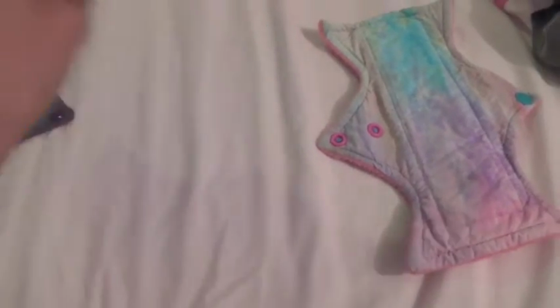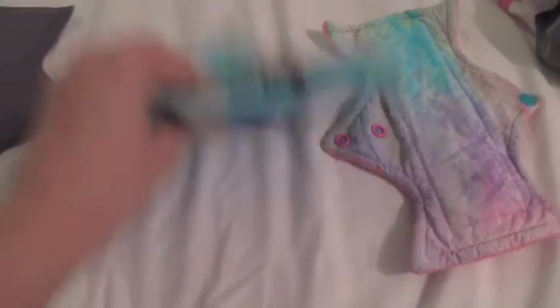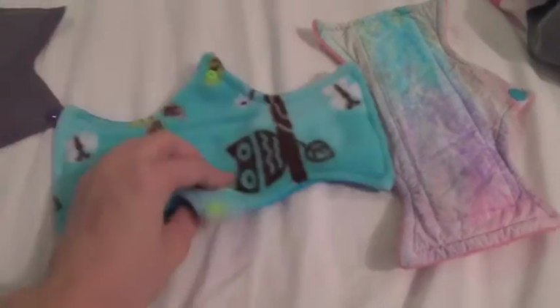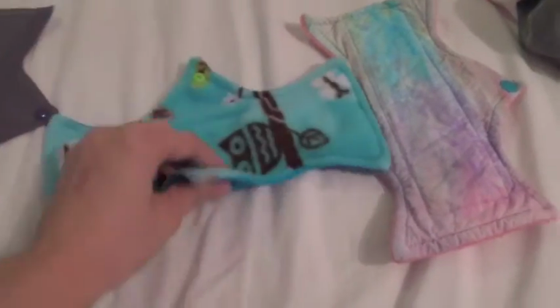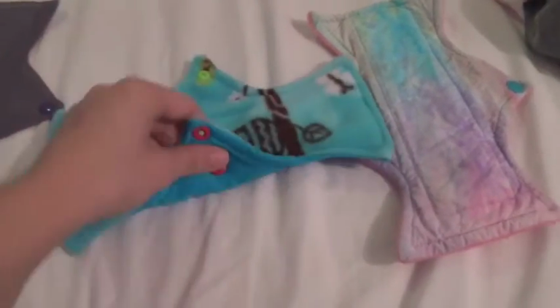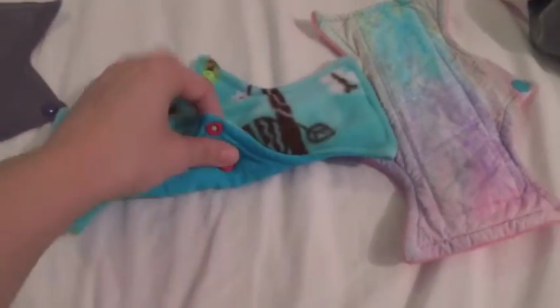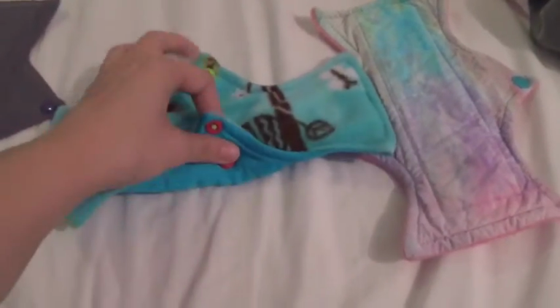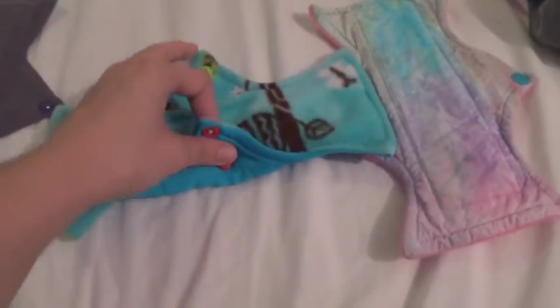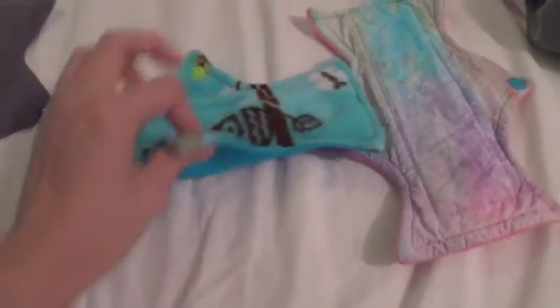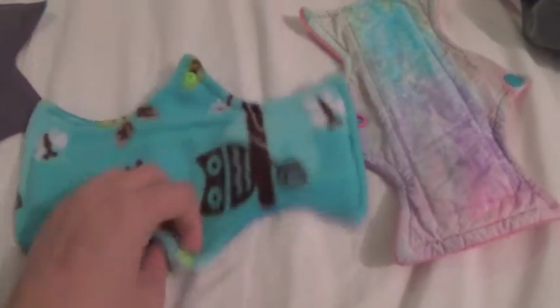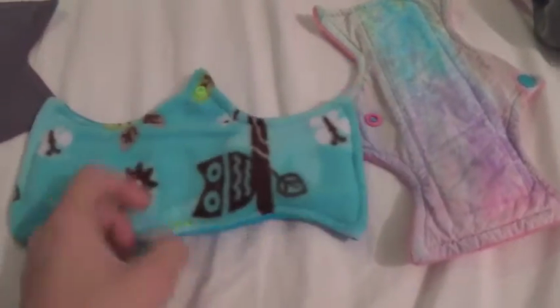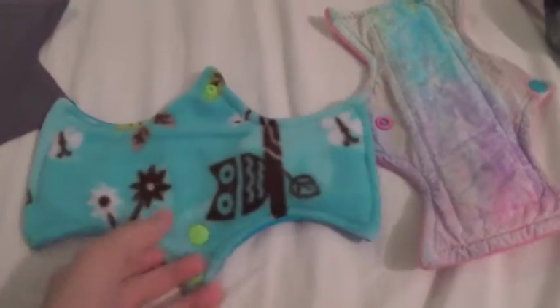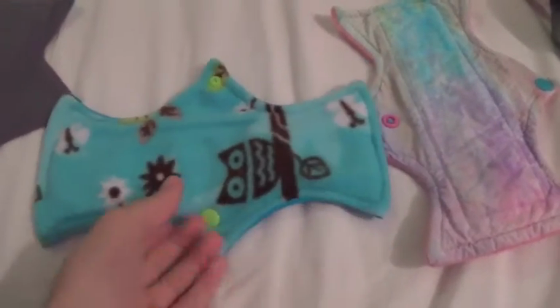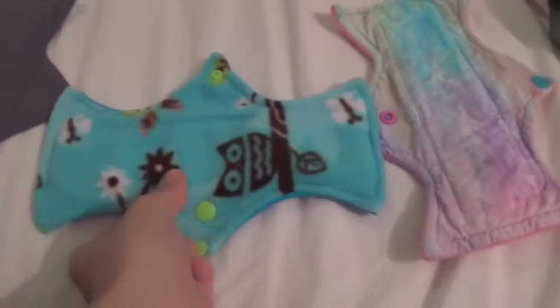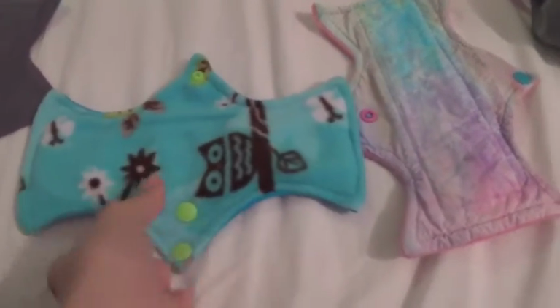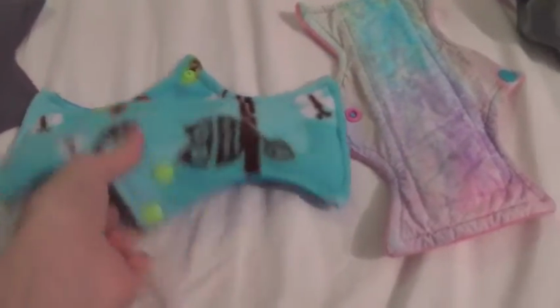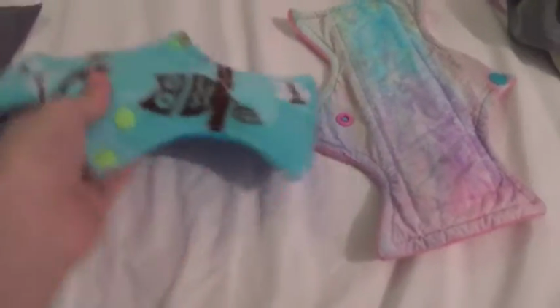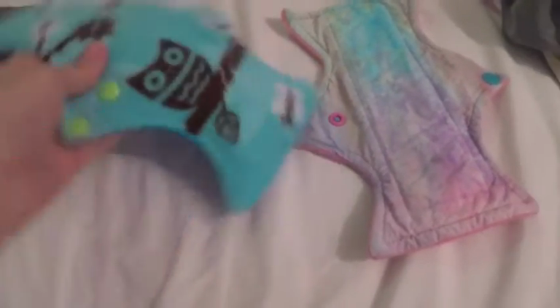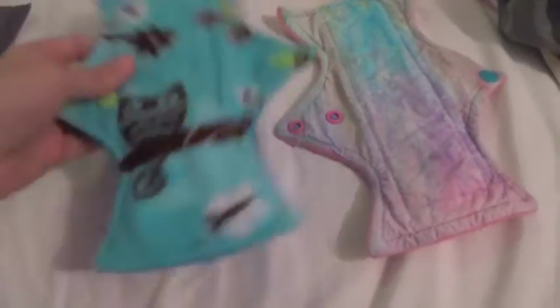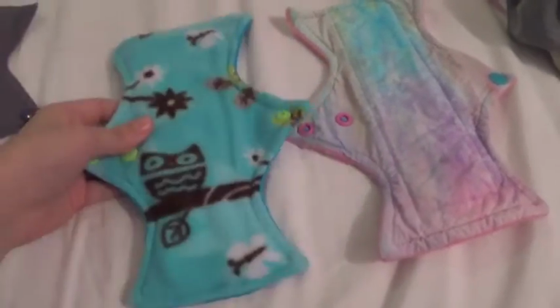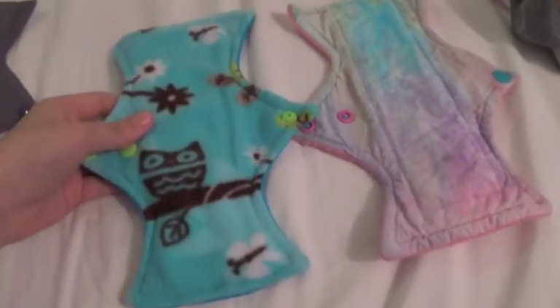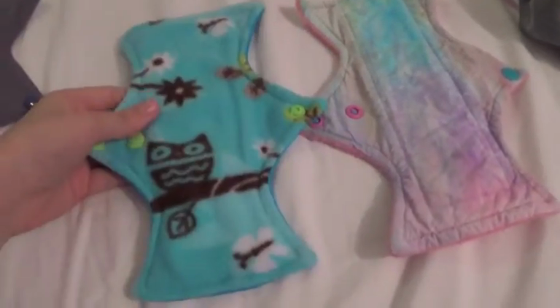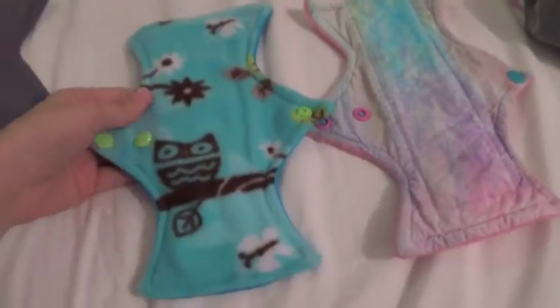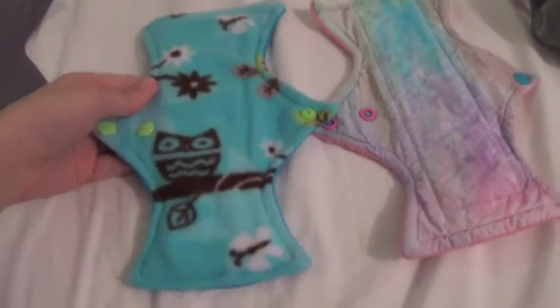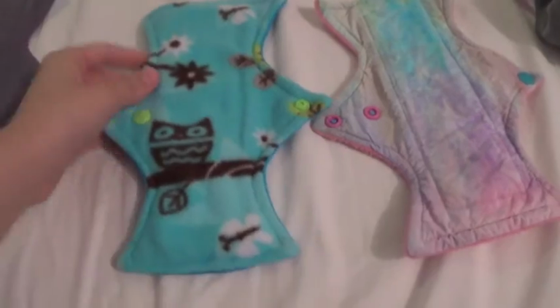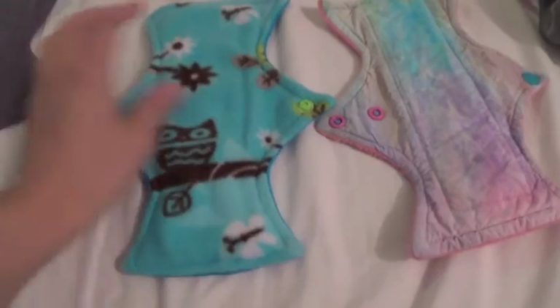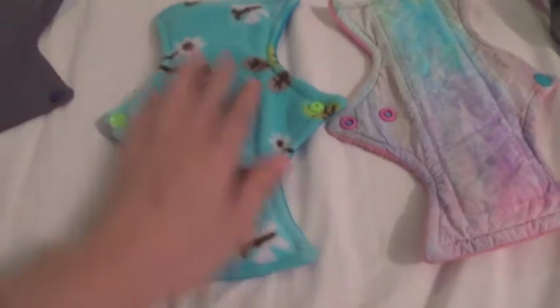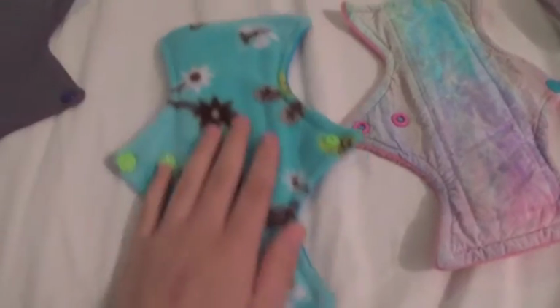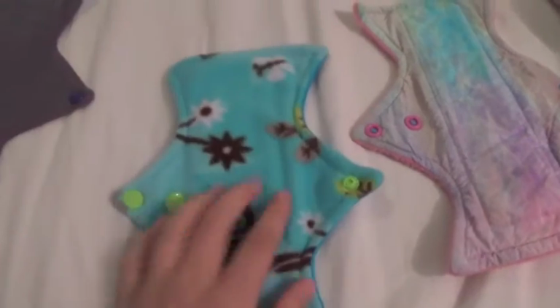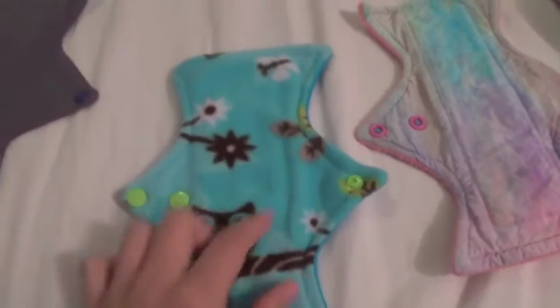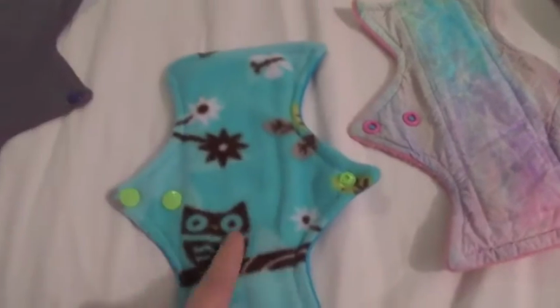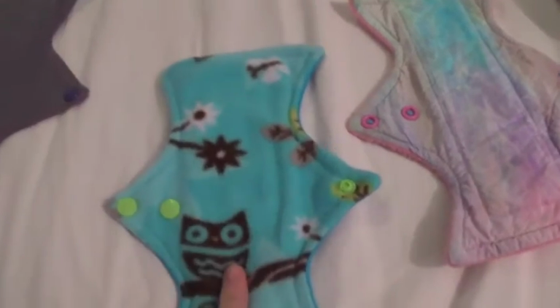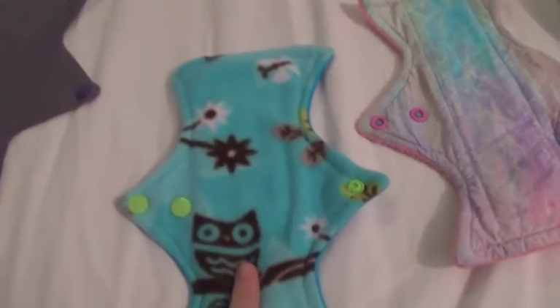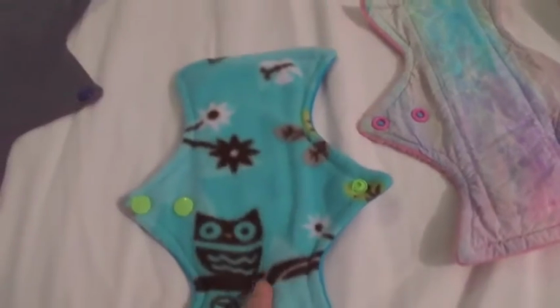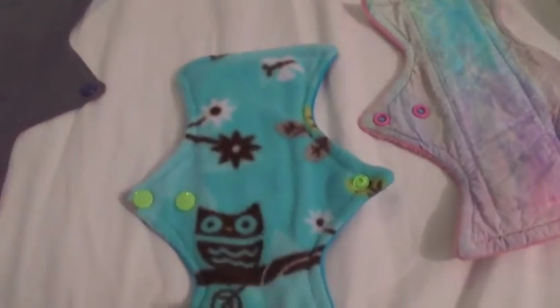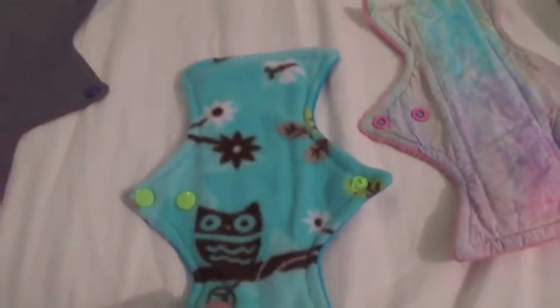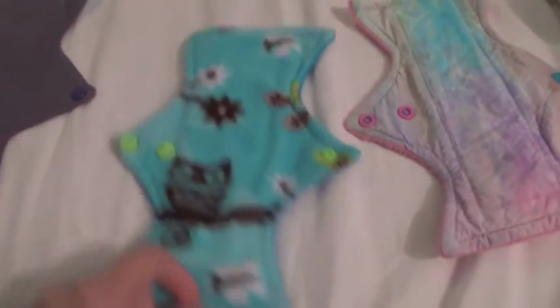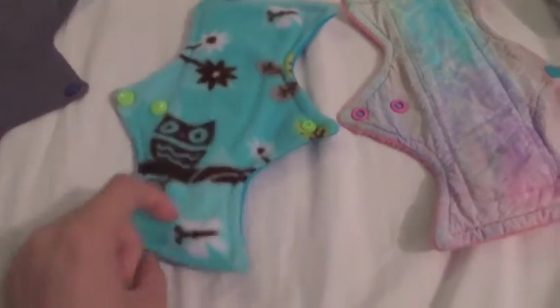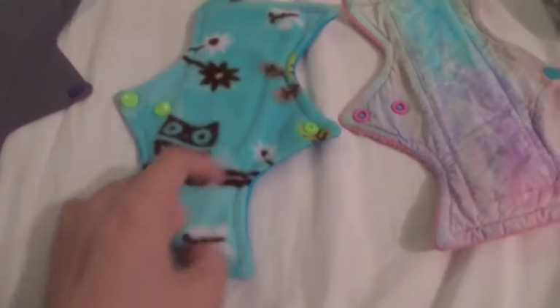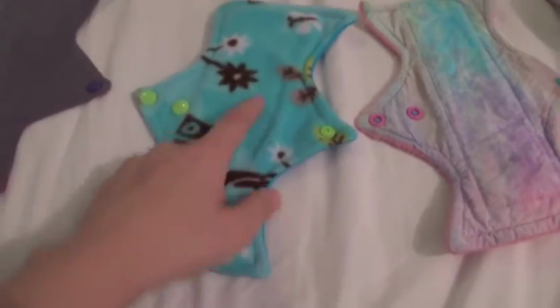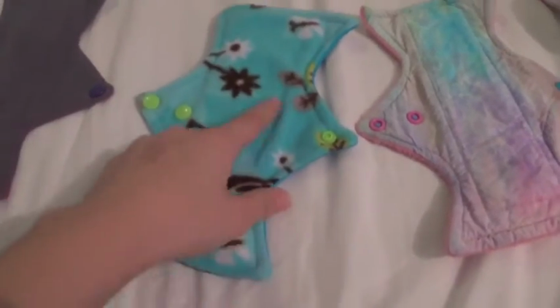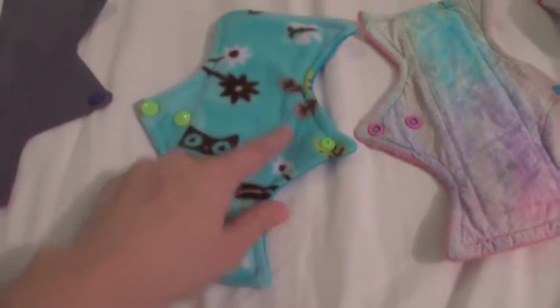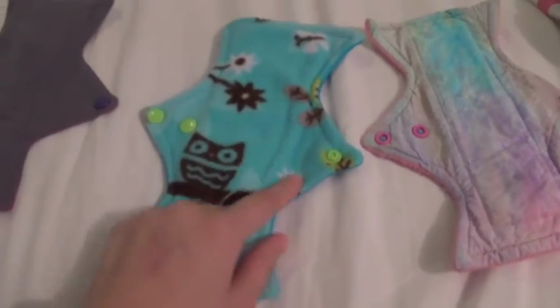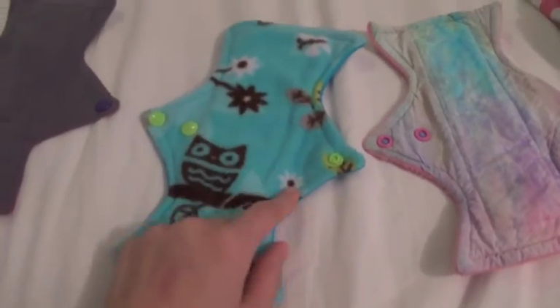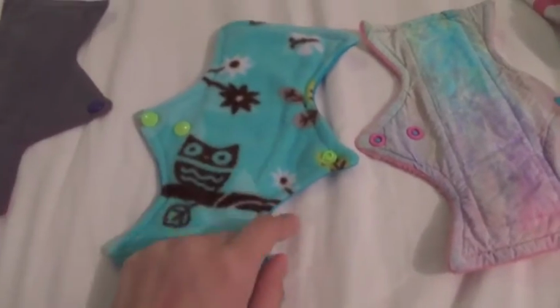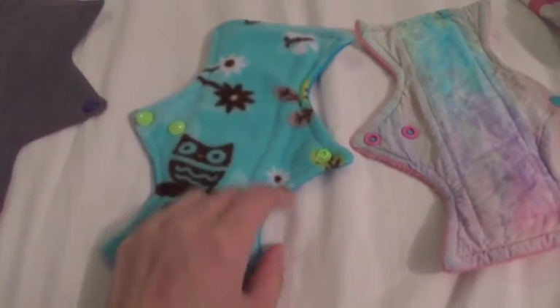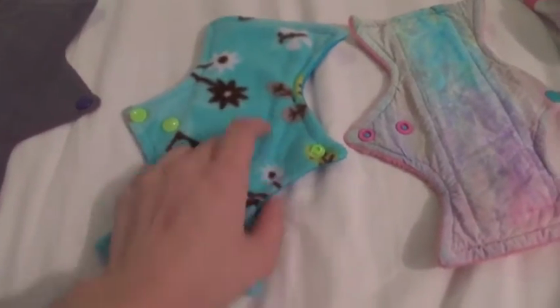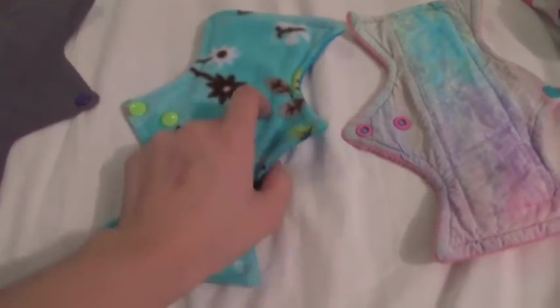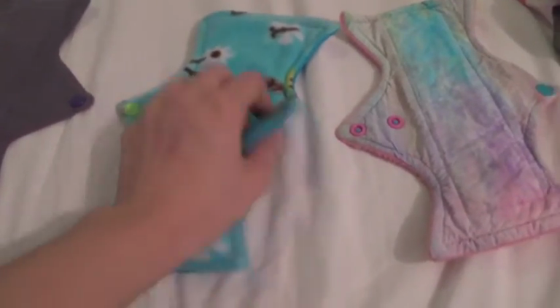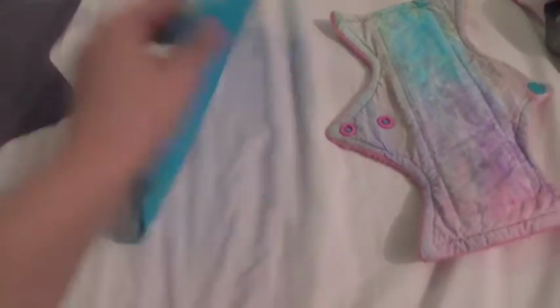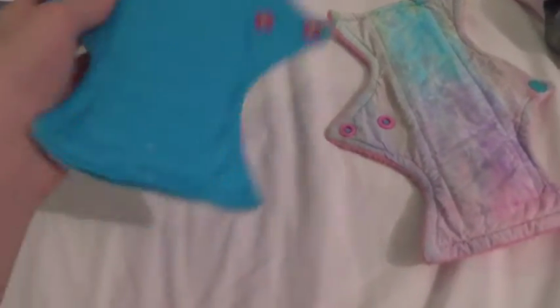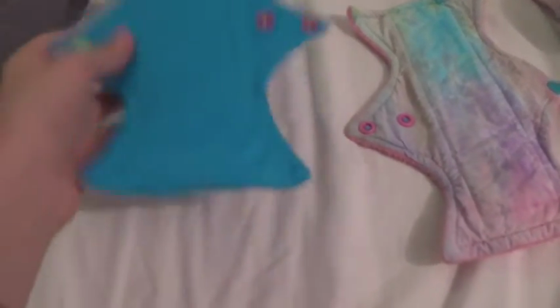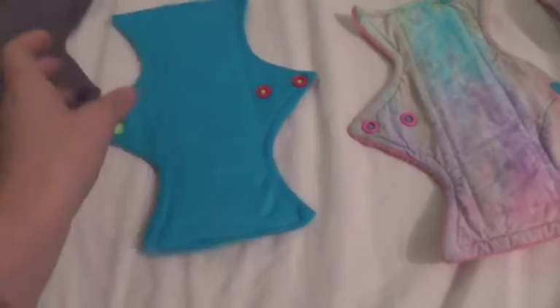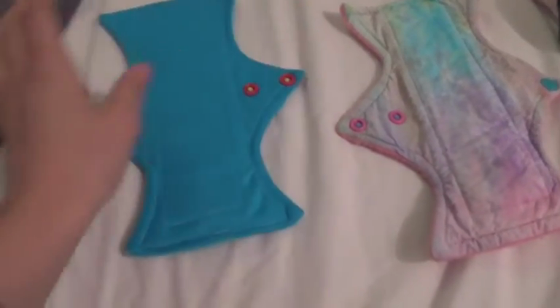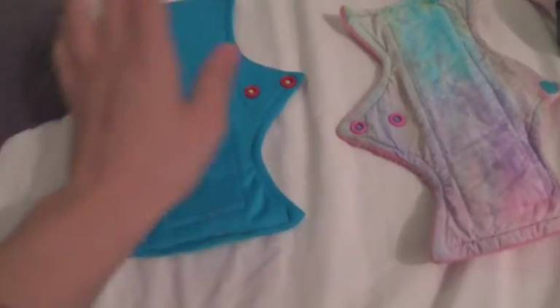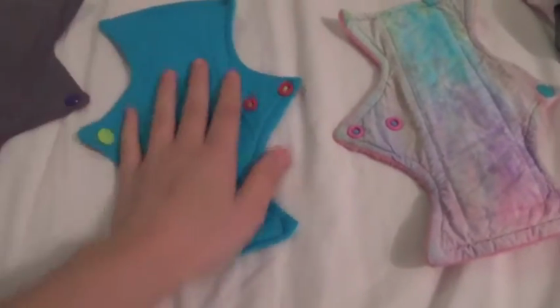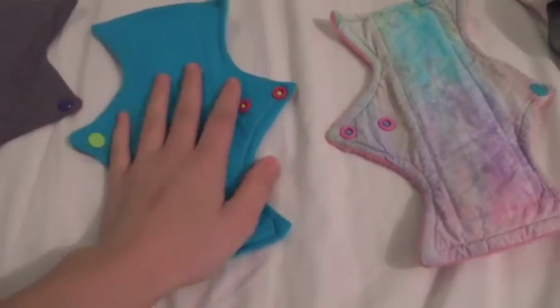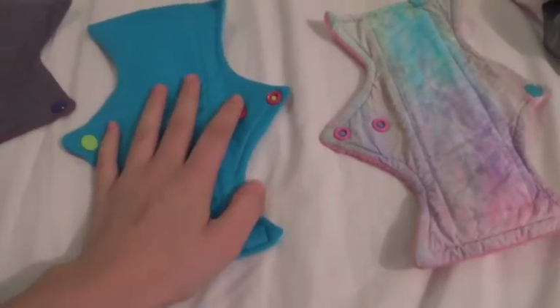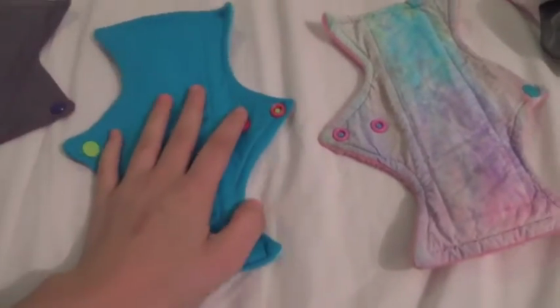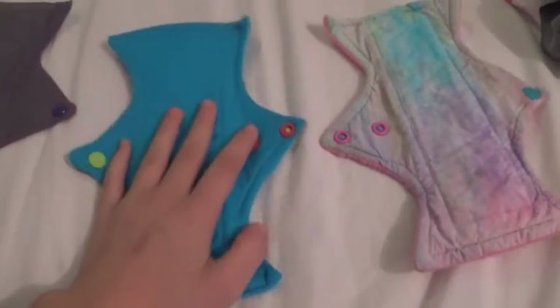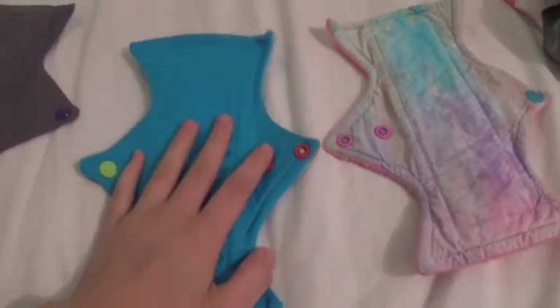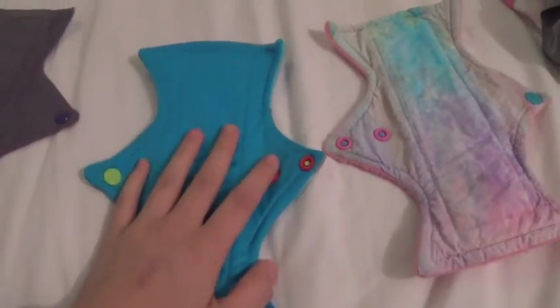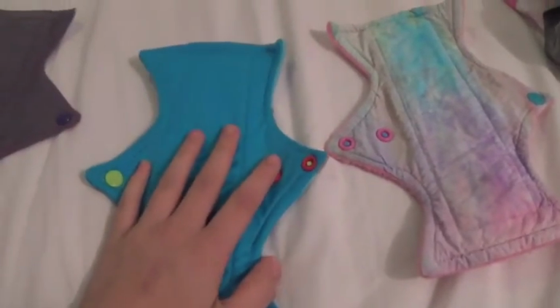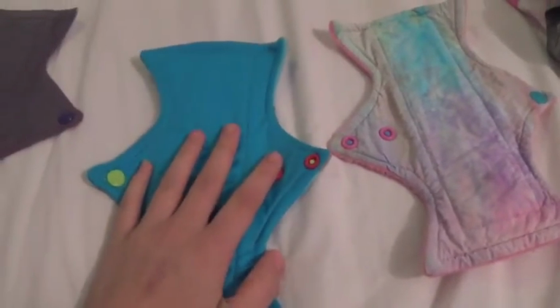It snaps up and it's got this really cute fleece on the back with the owl and everything. I thought it was really sweet — she made it for this review.